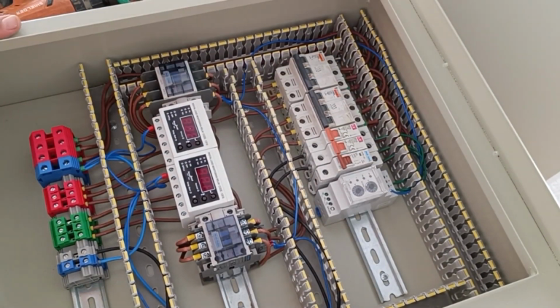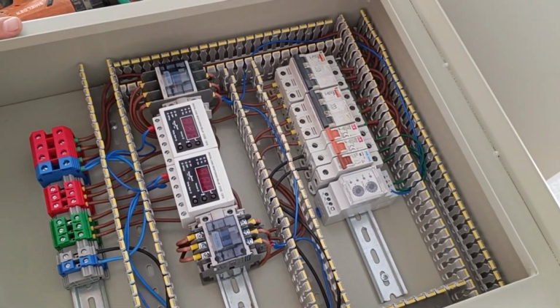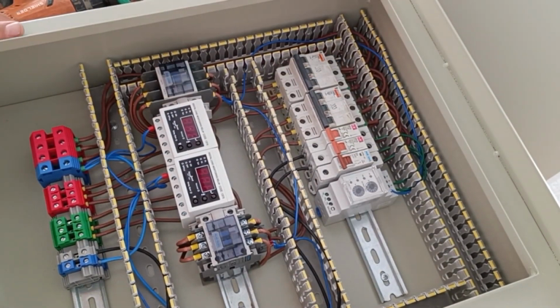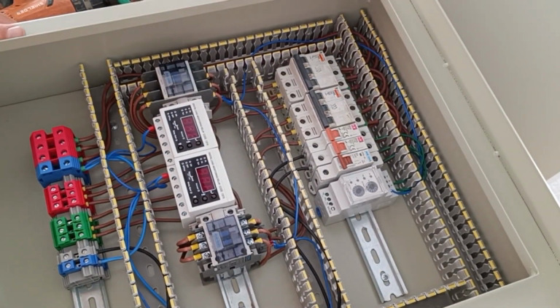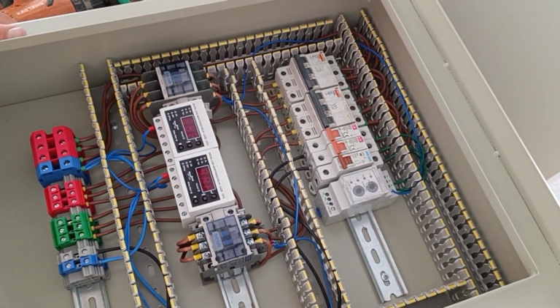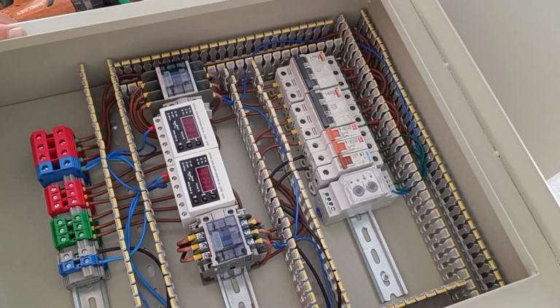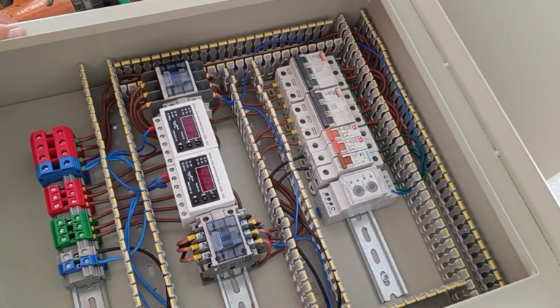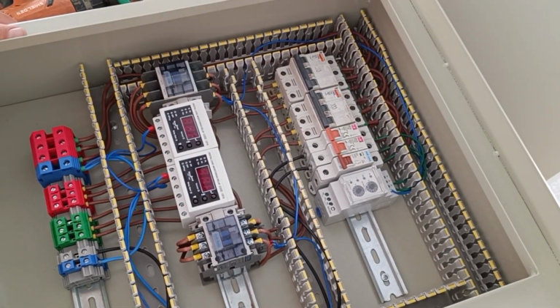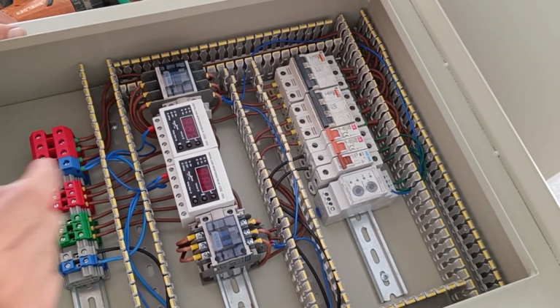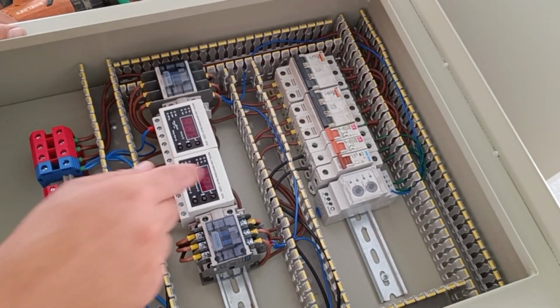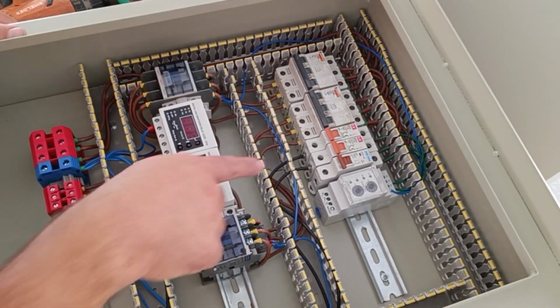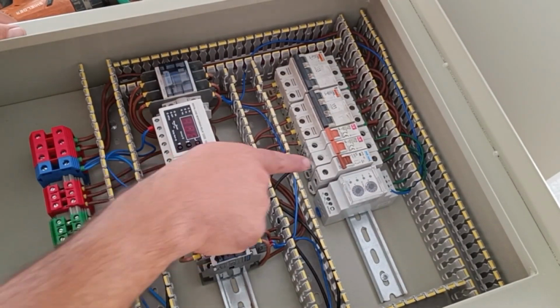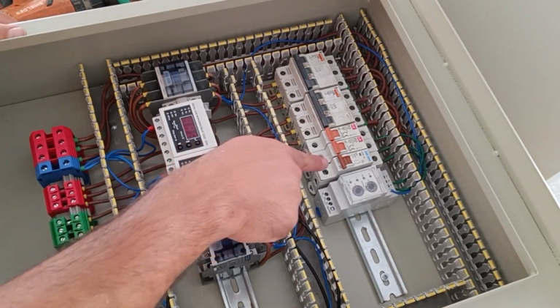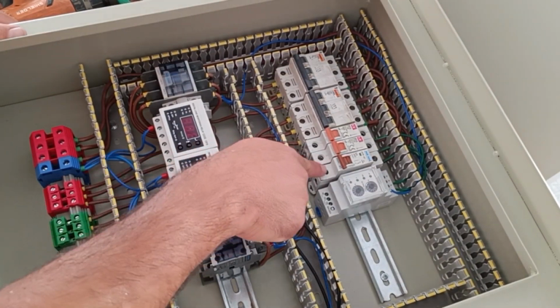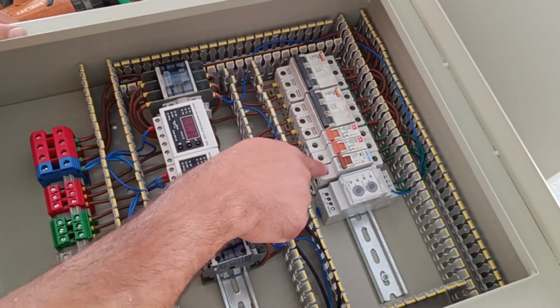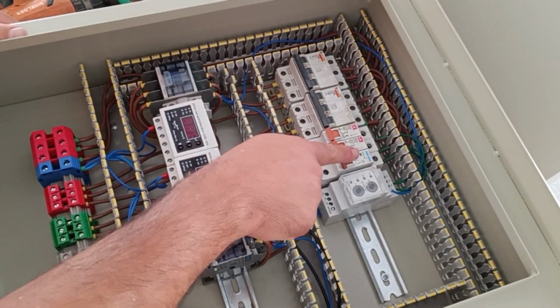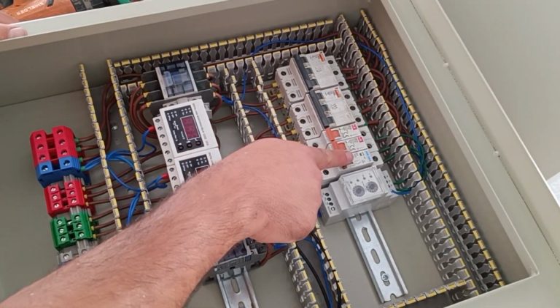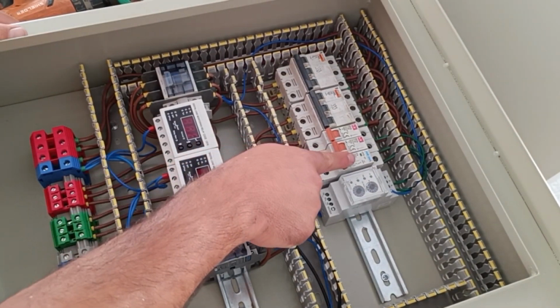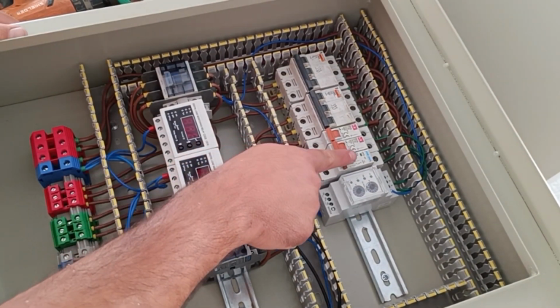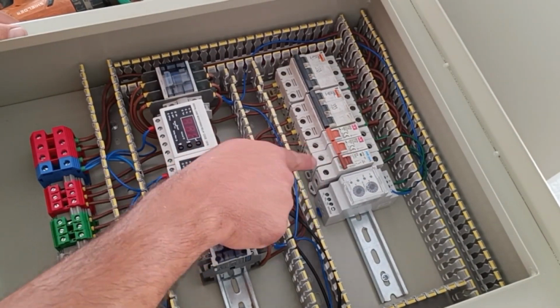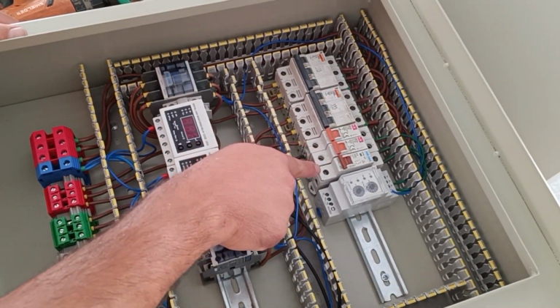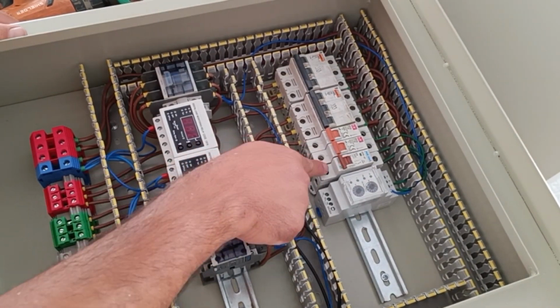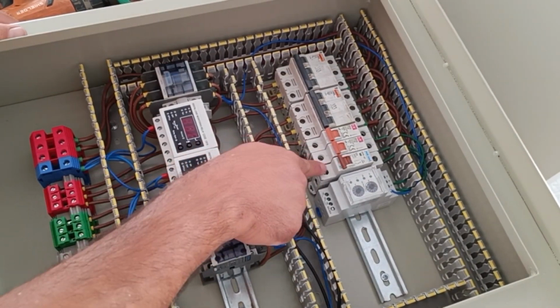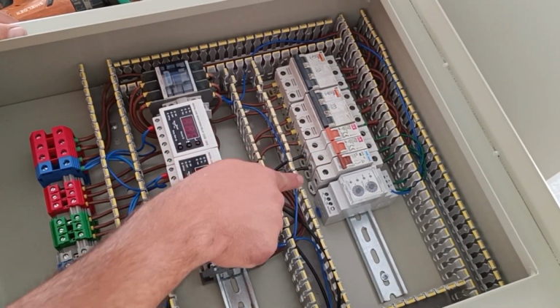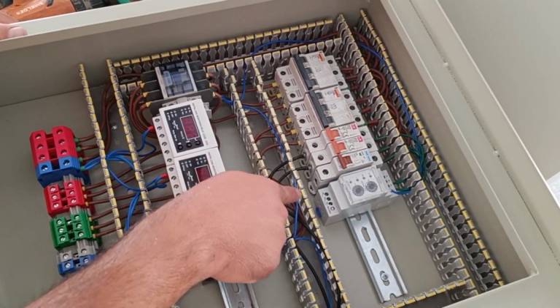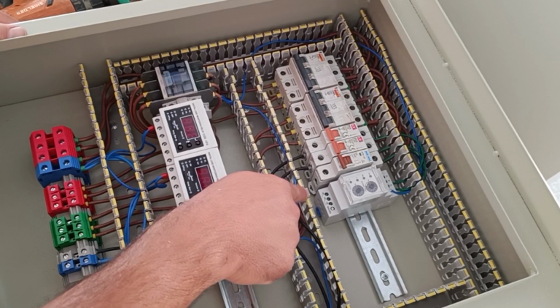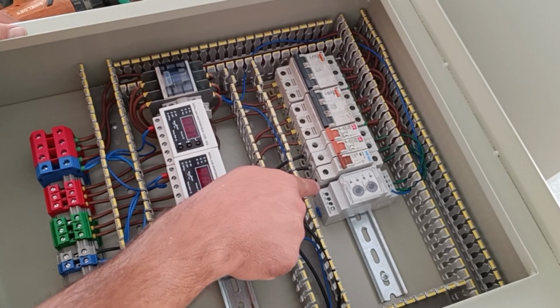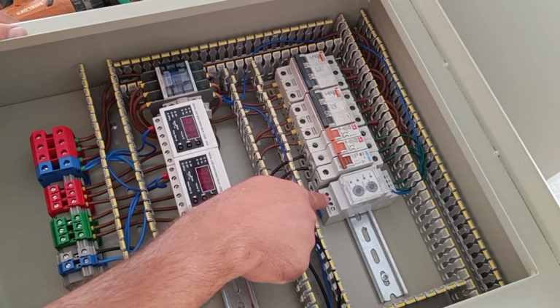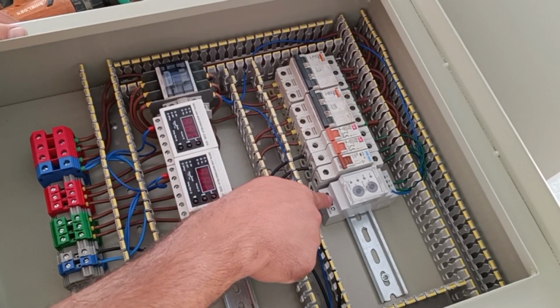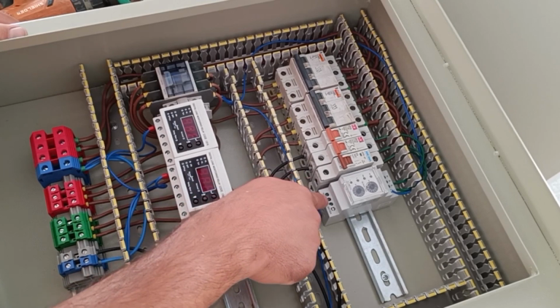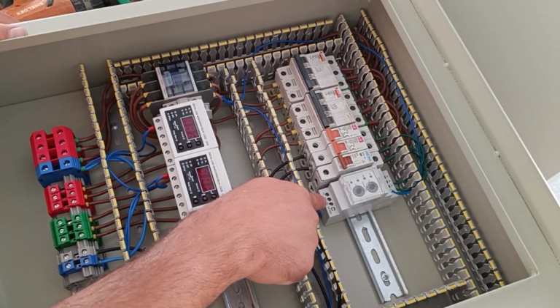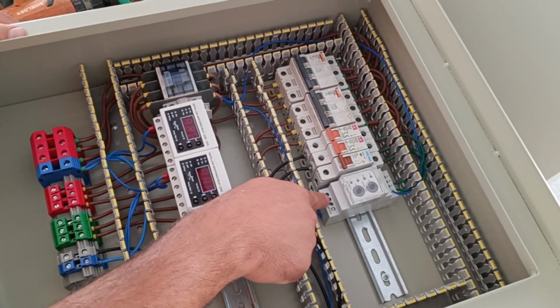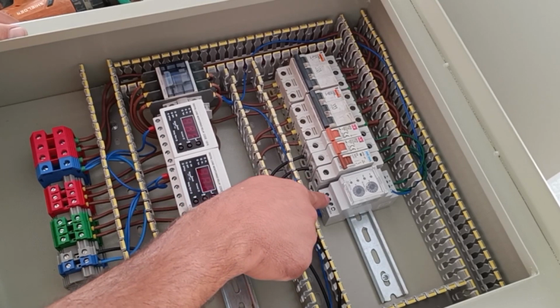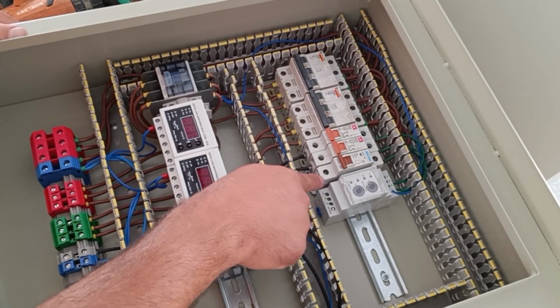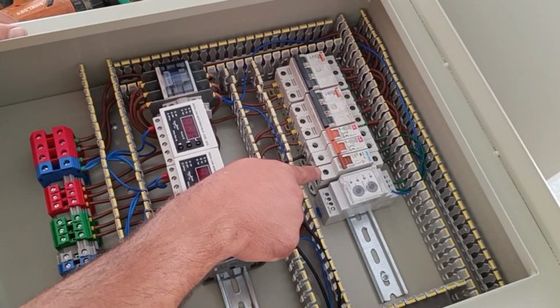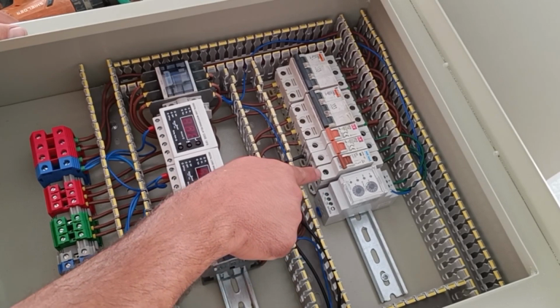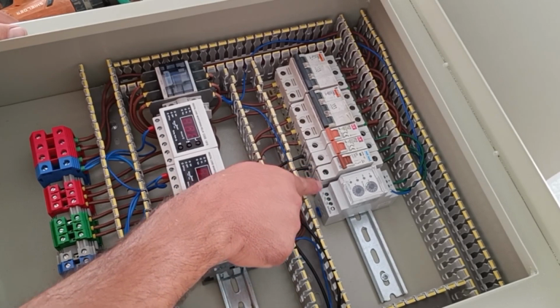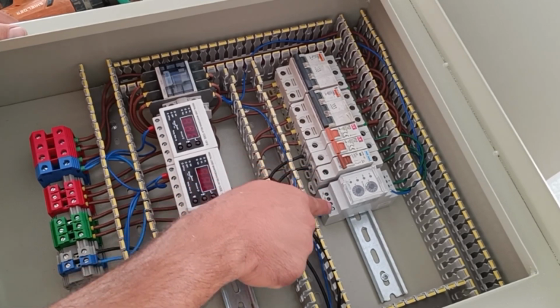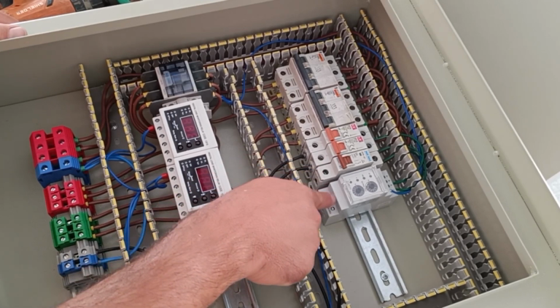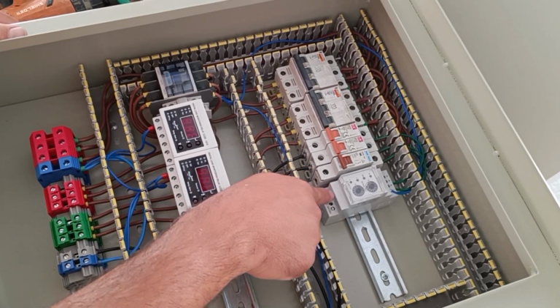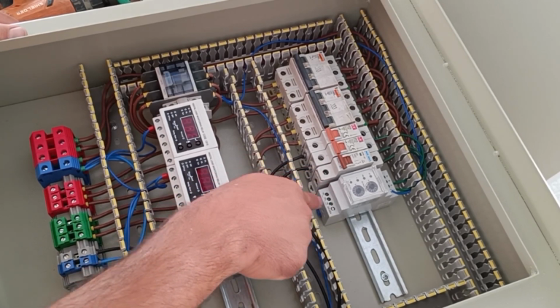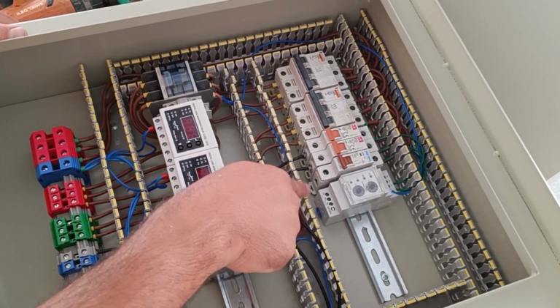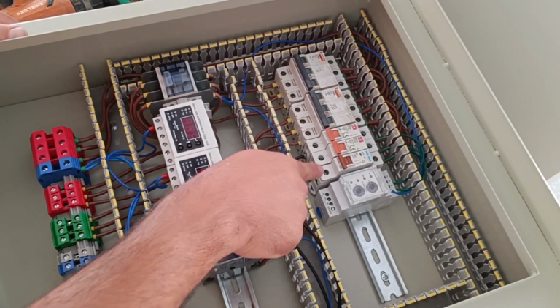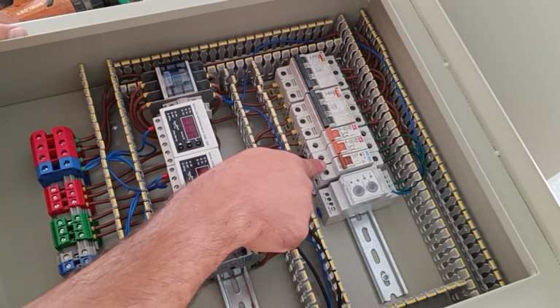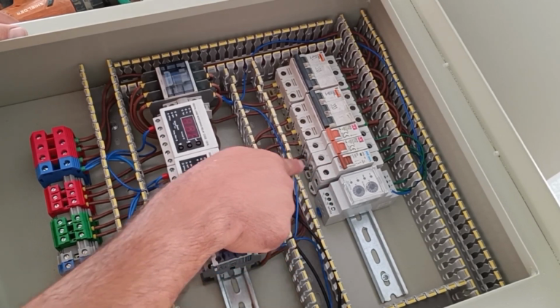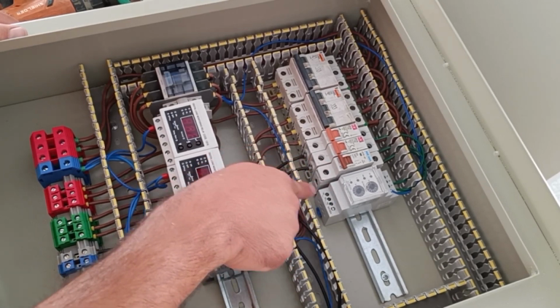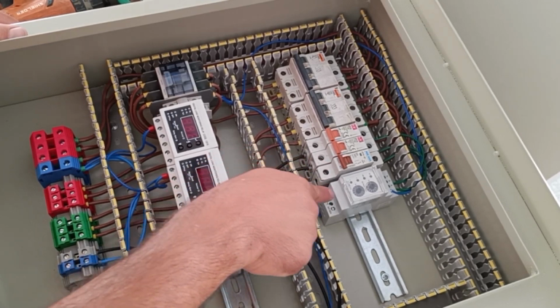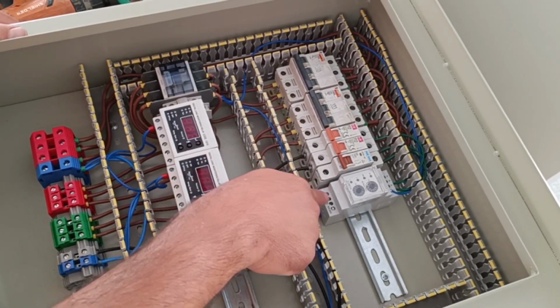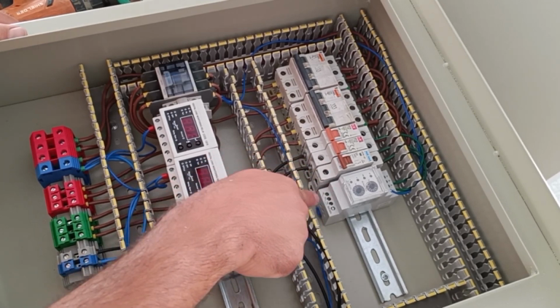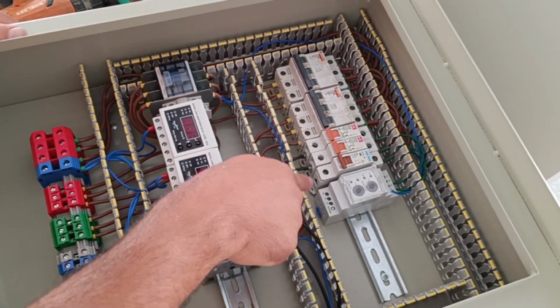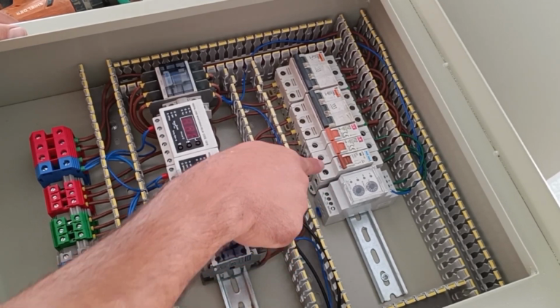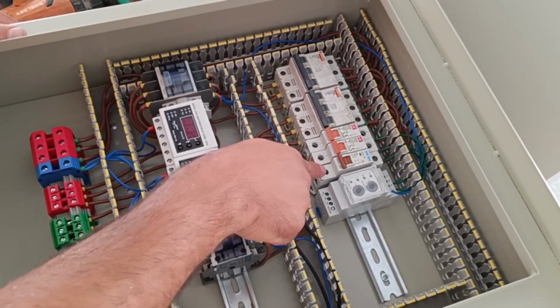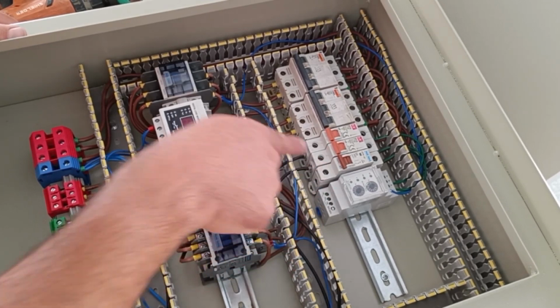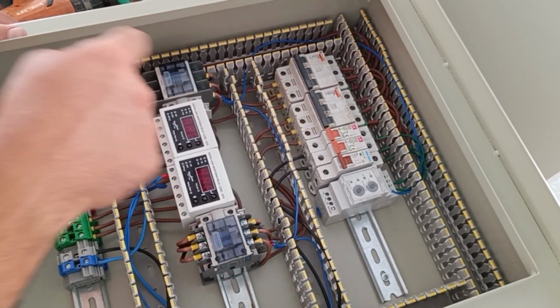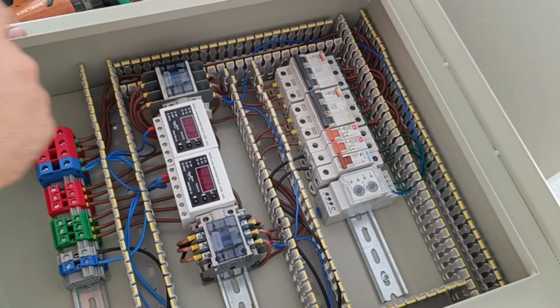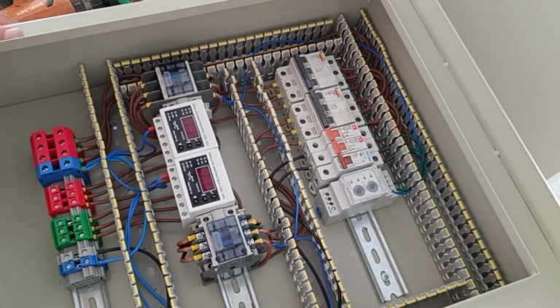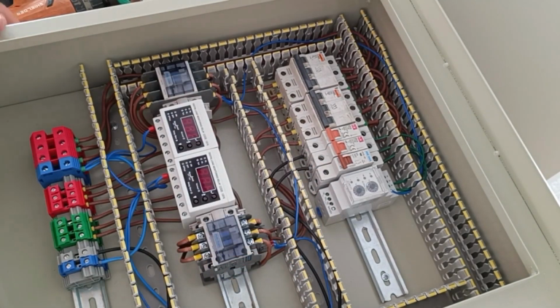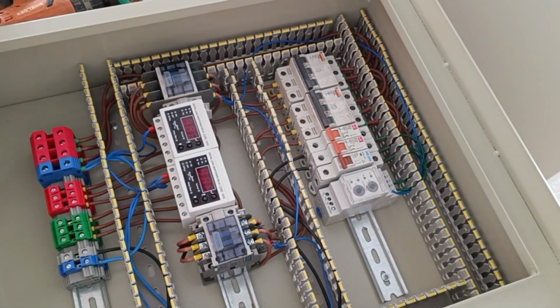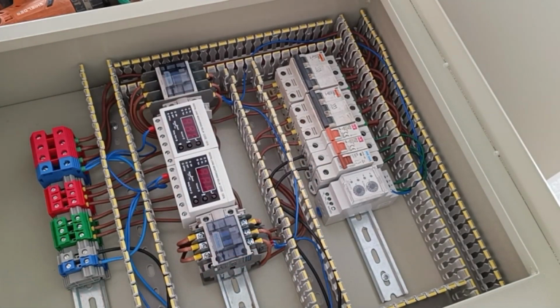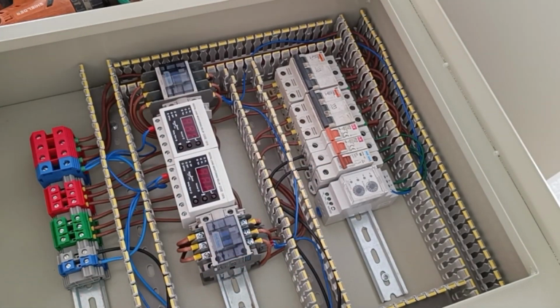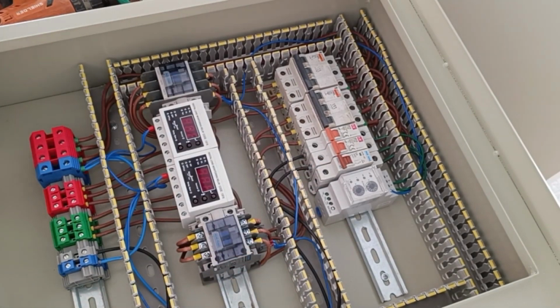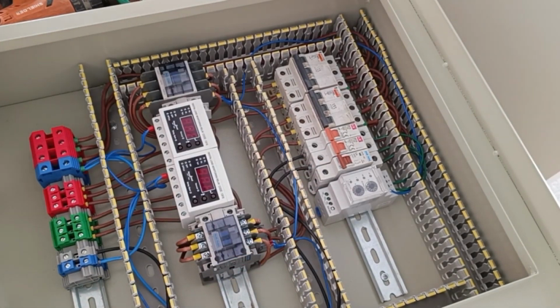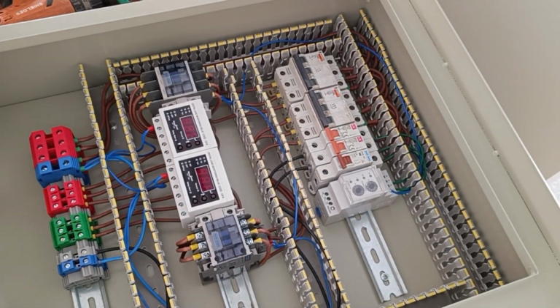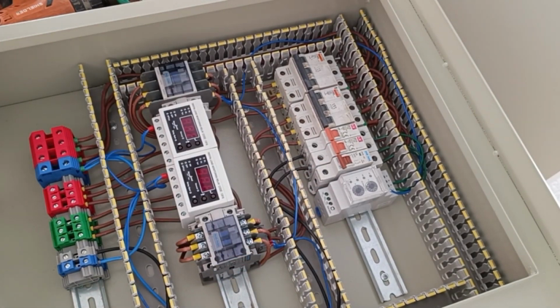Now we connect the phase wire from the output of the miniature switch to the input of the phase controller relay.